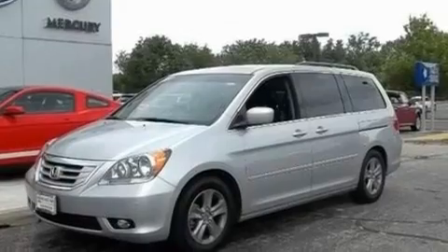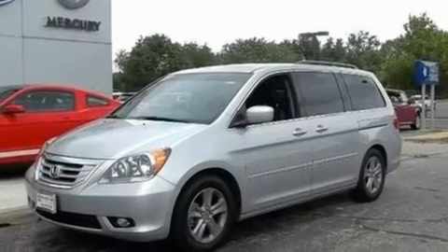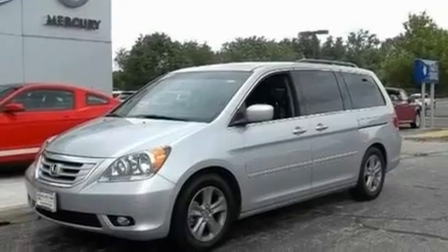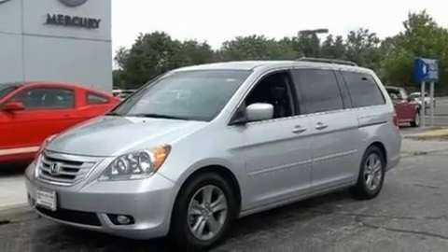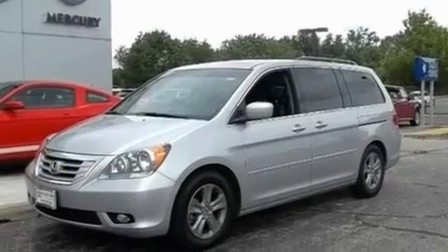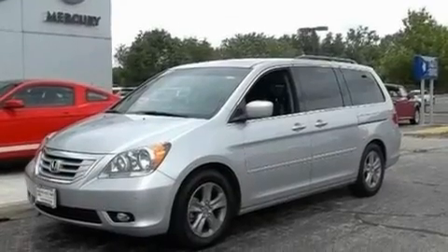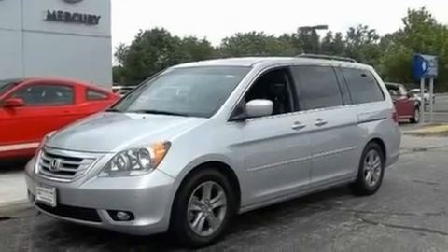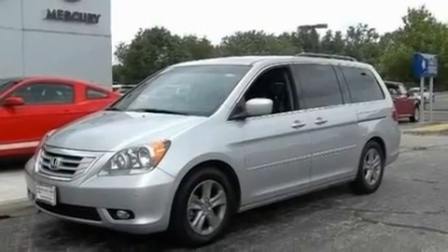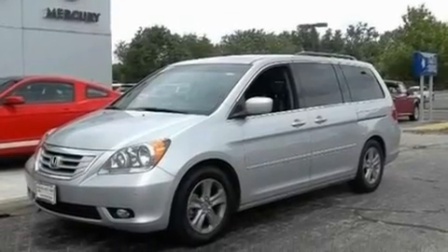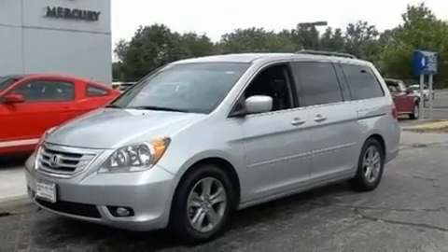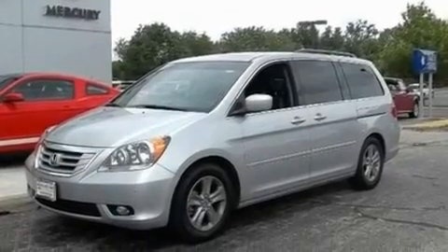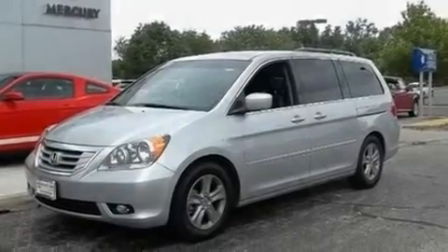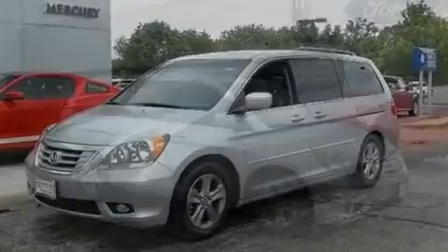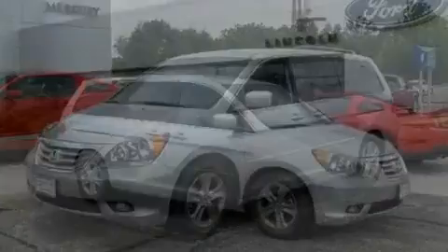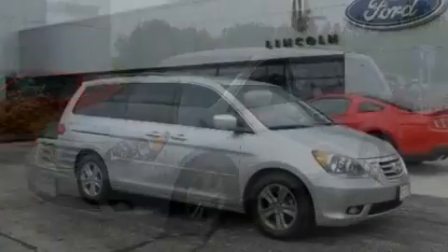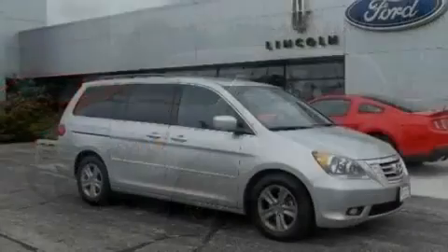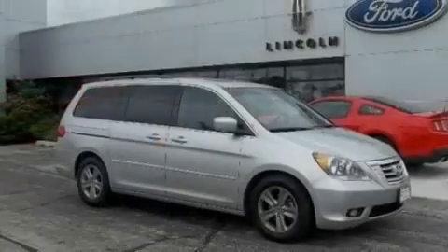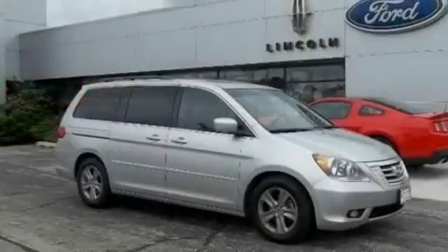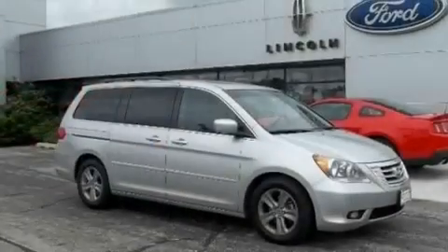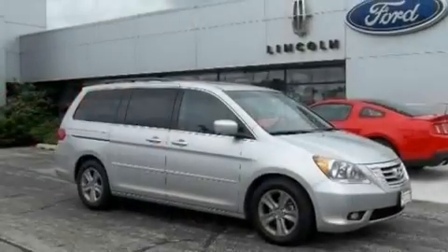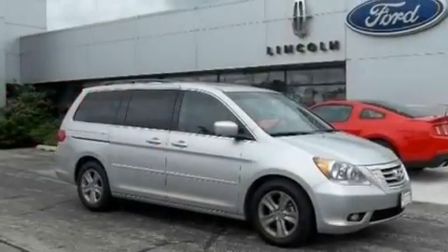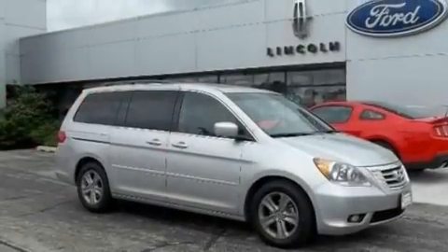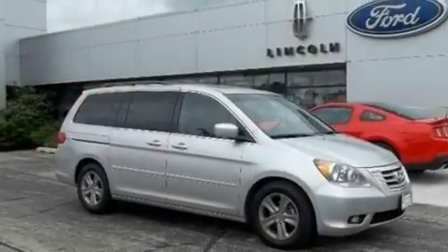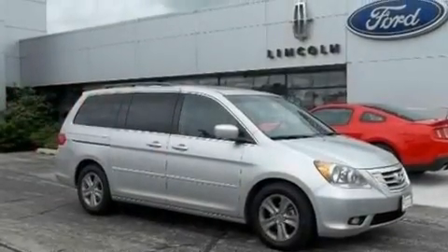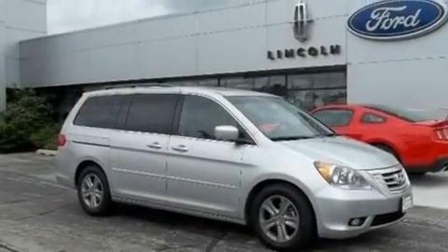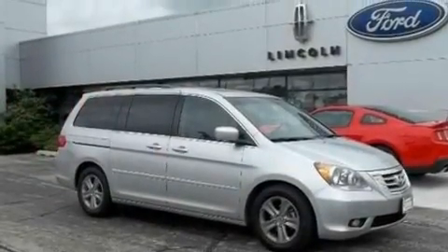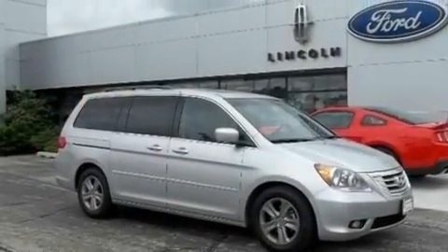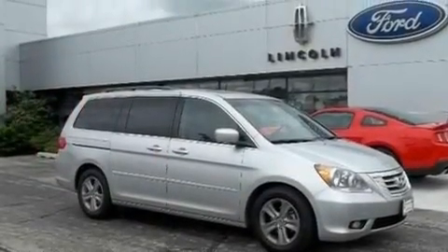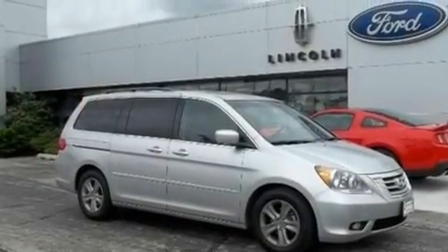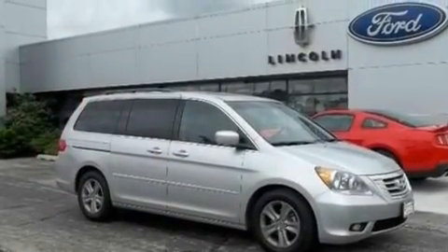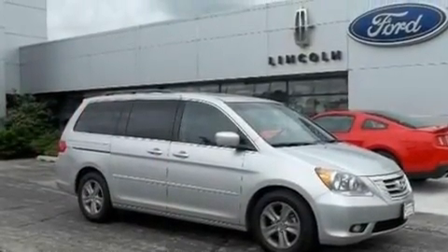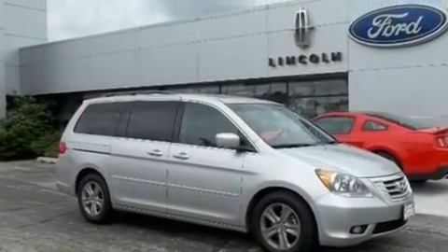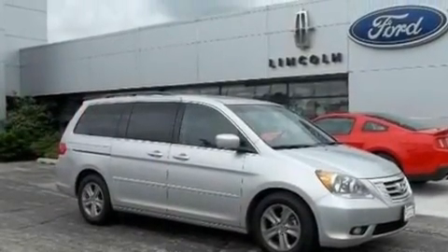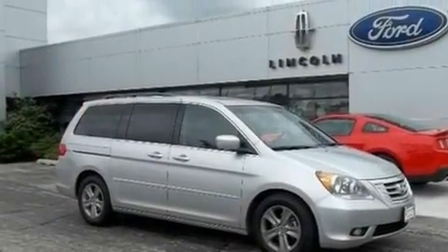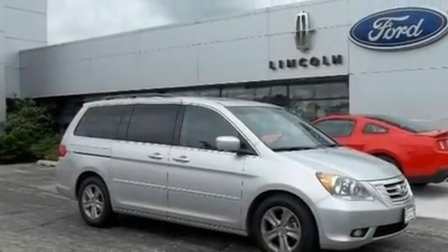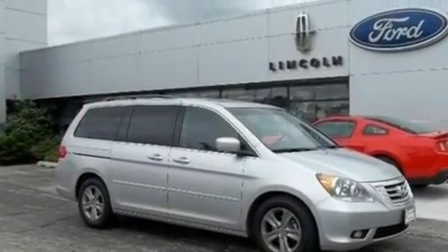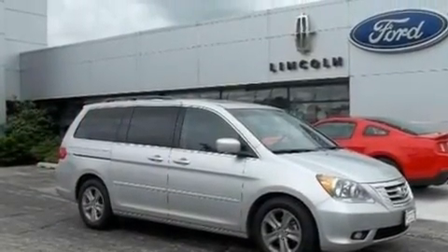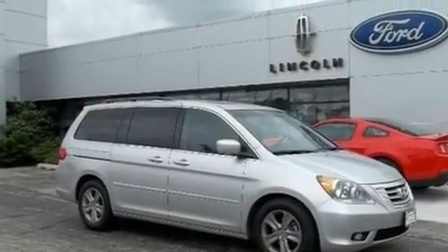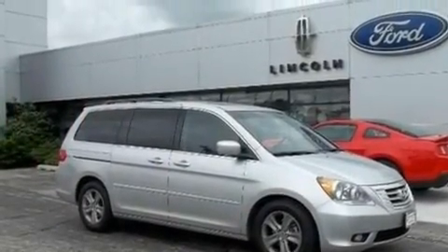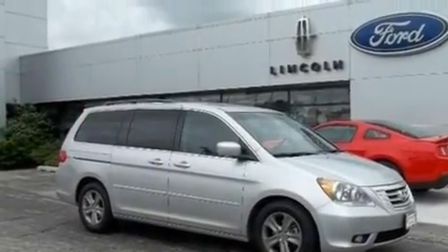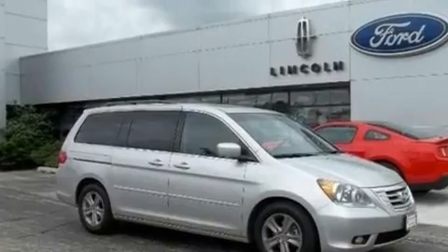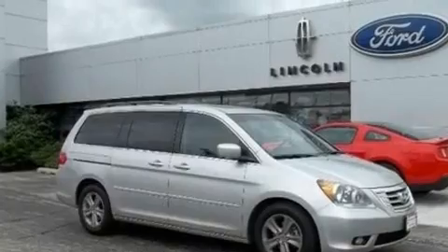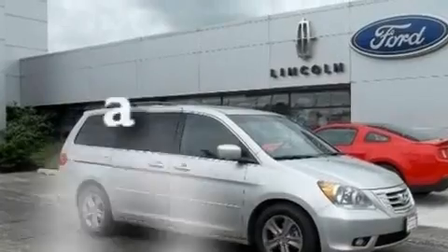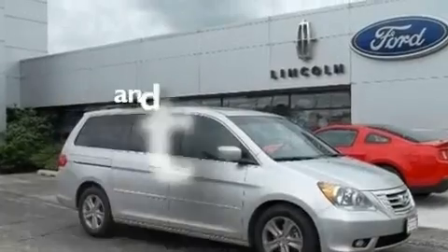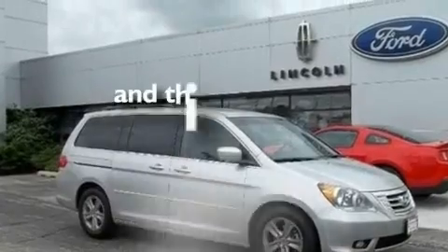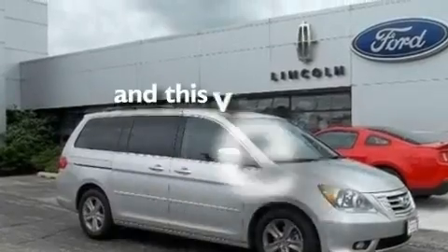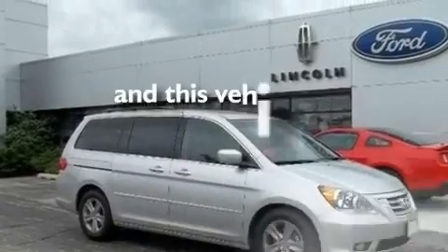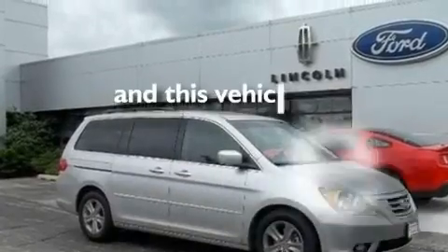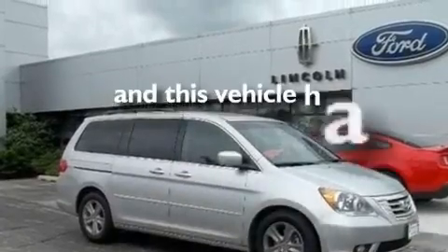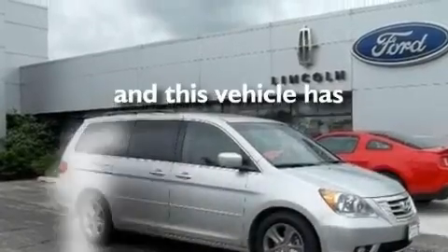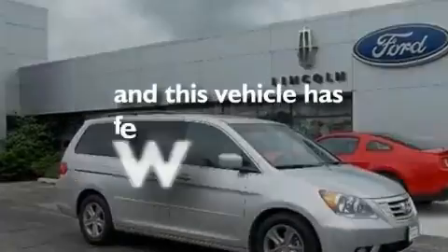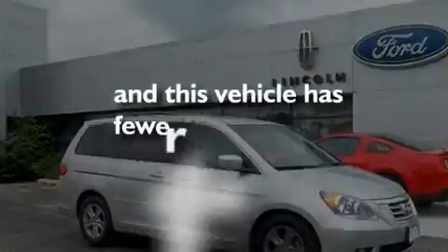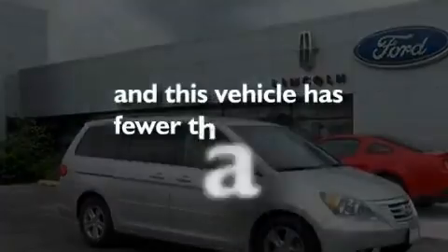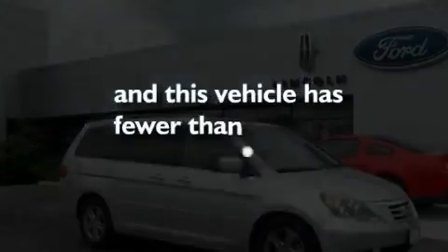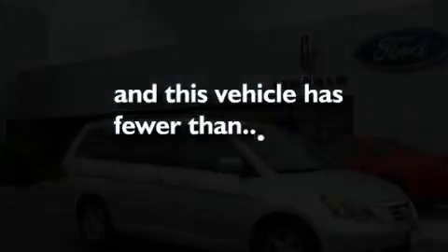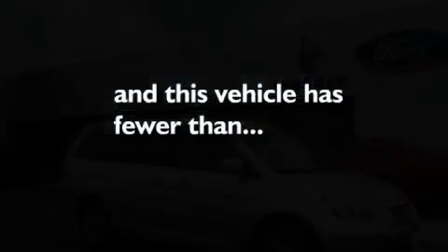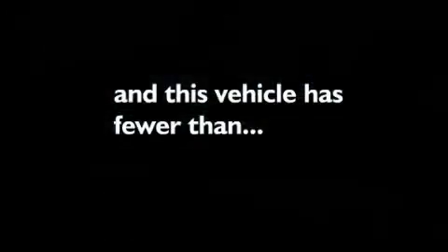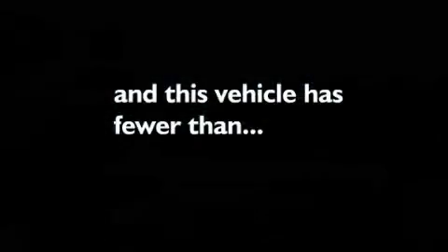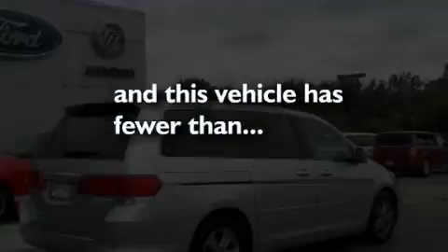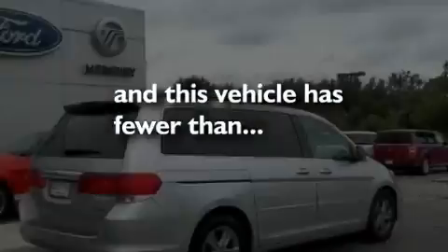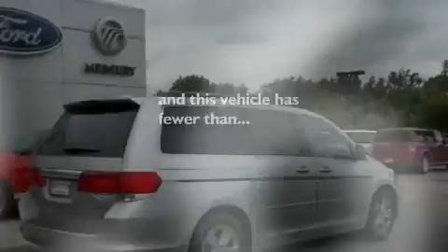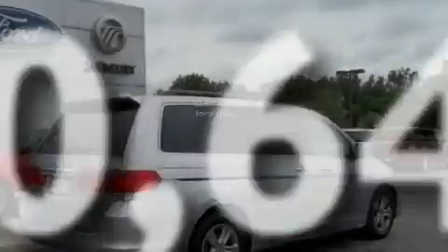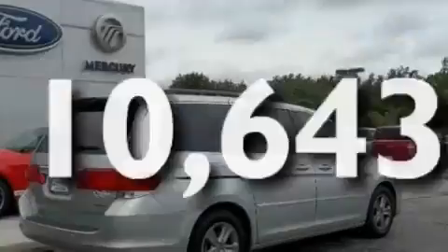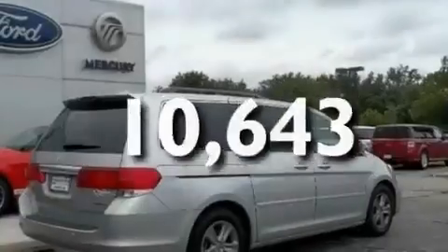Additional features include 17-inch wheels, a rear spoiler, a low-tire pressure indicator, a power glass sunroof, and this vehicle has fewer than 11,000 miles on the odometer.